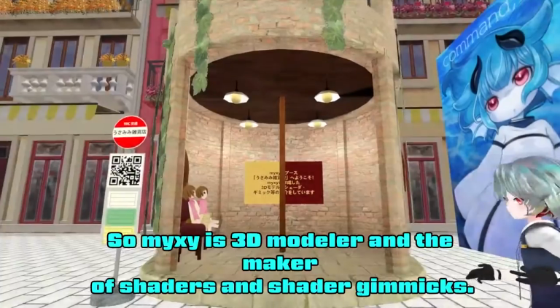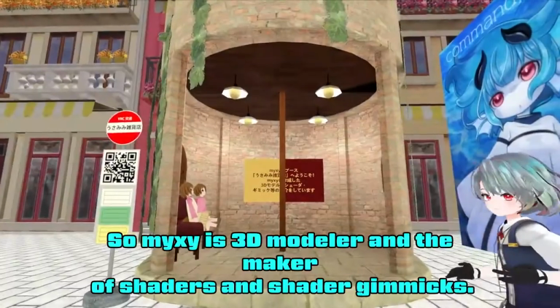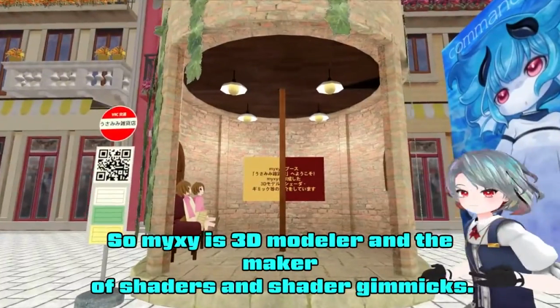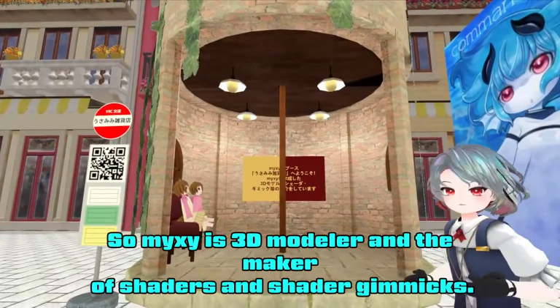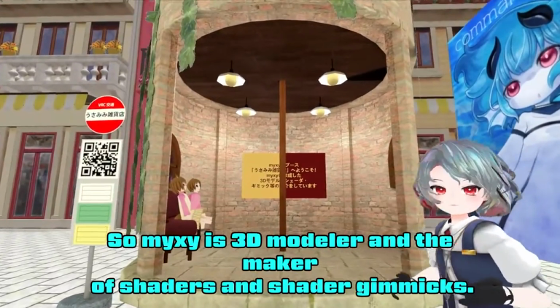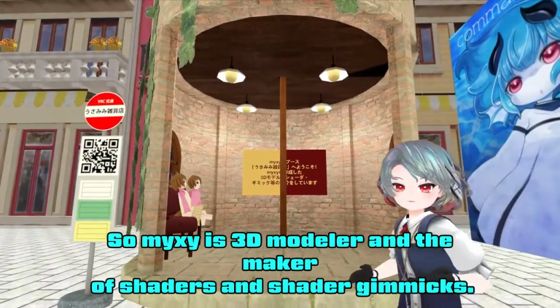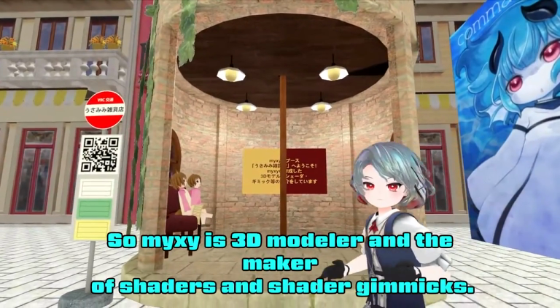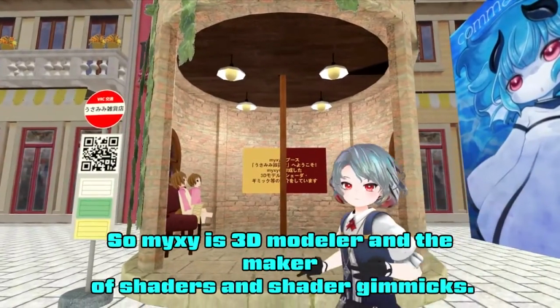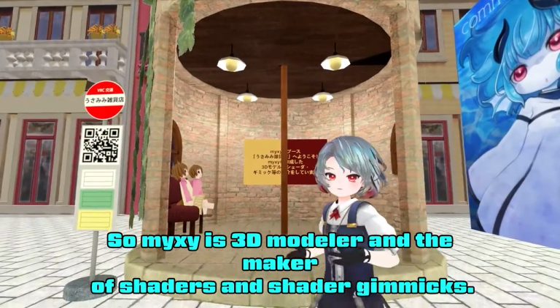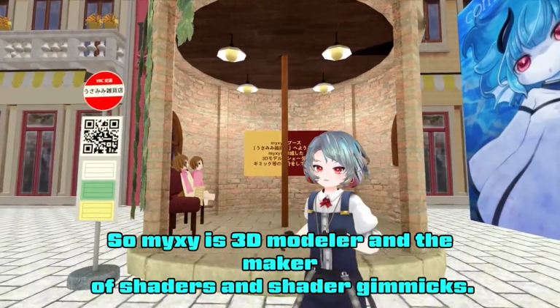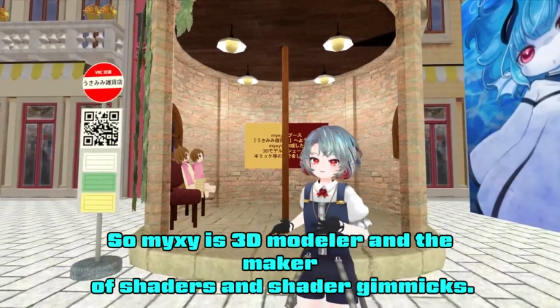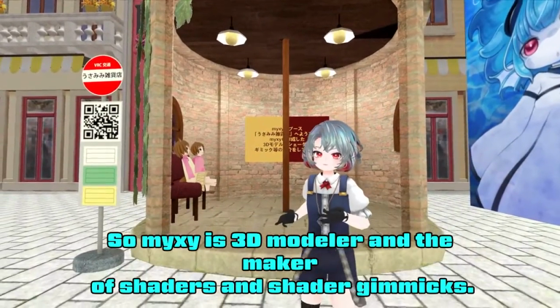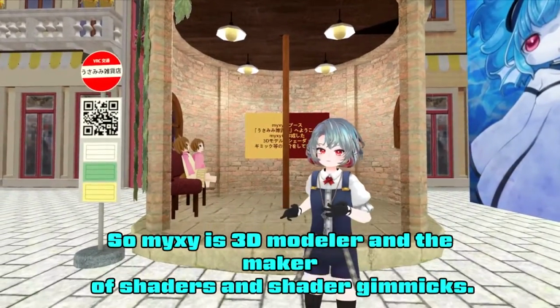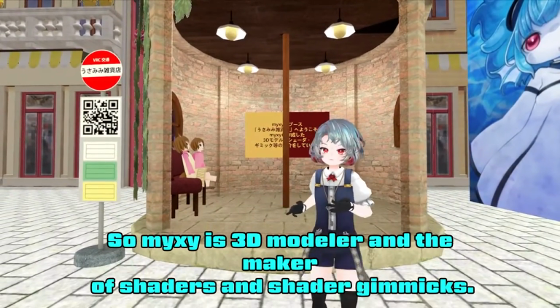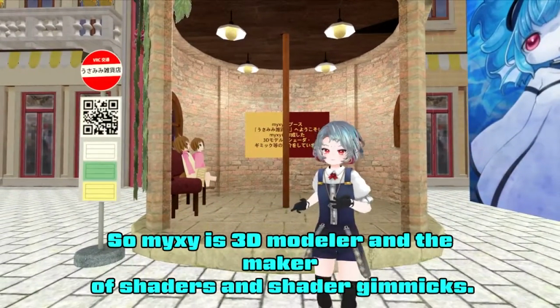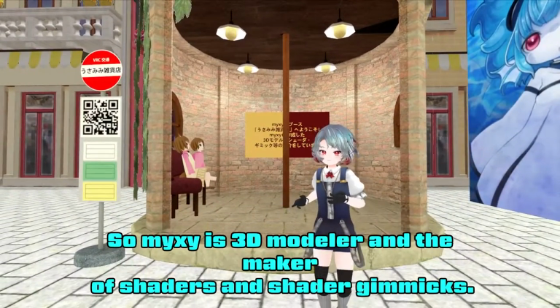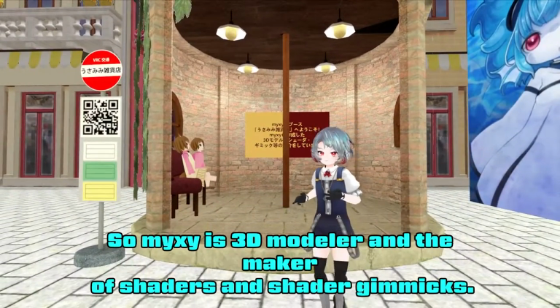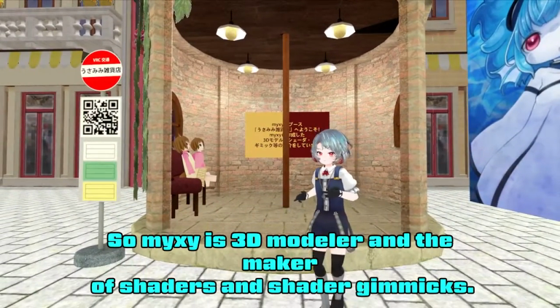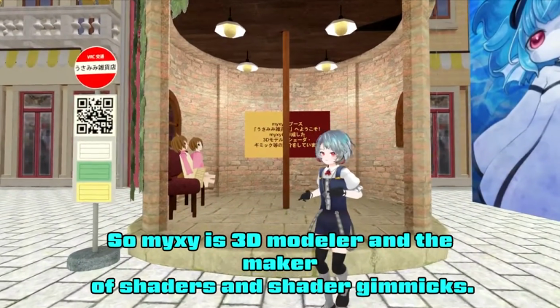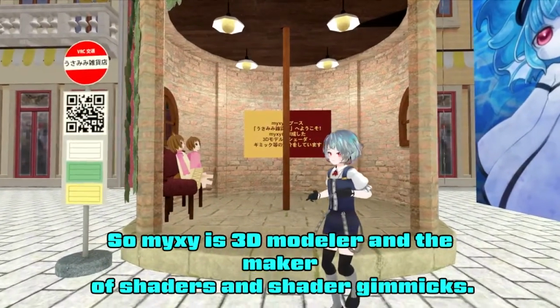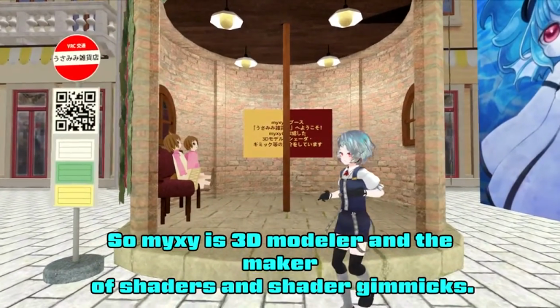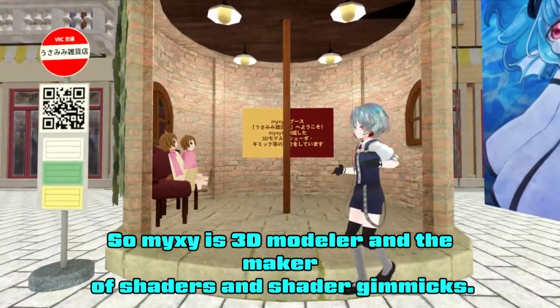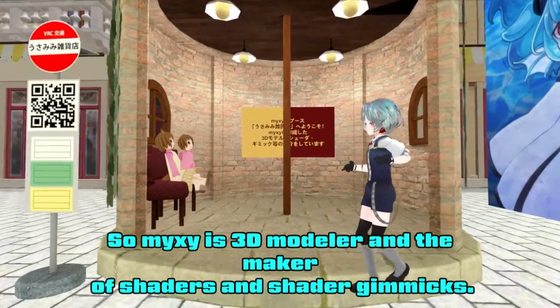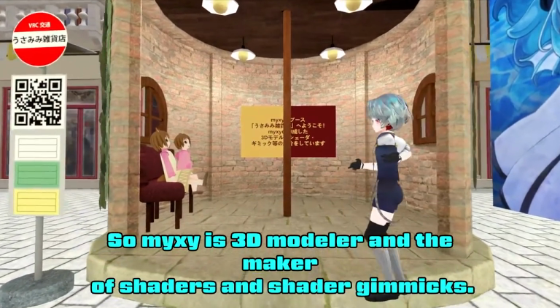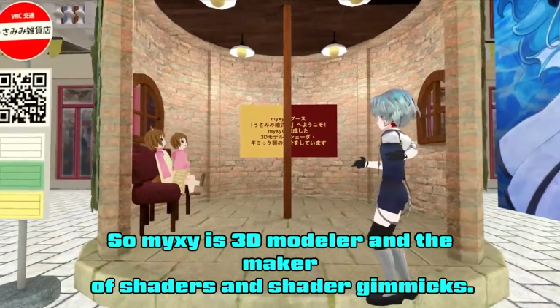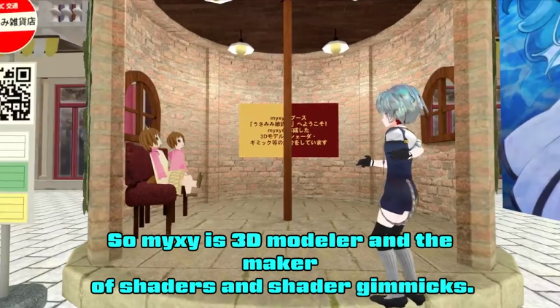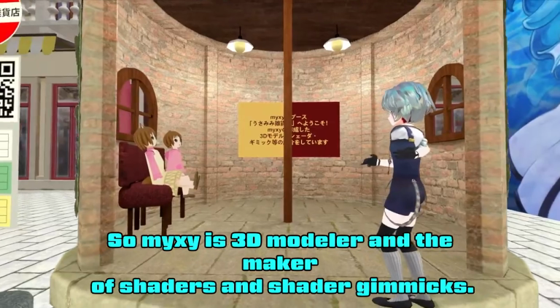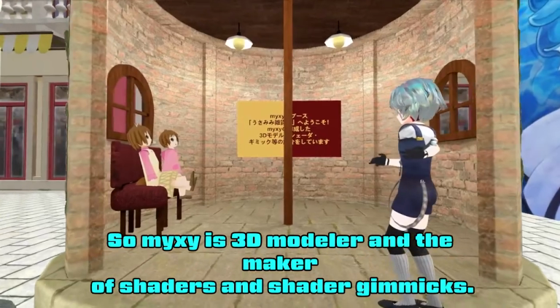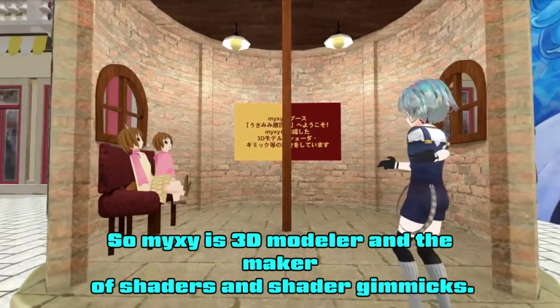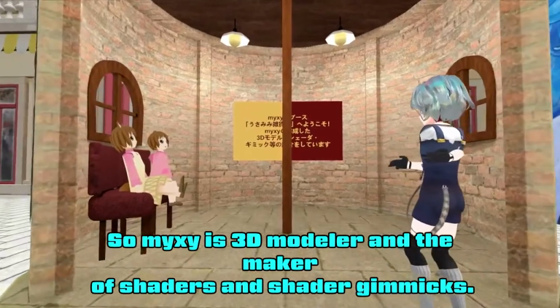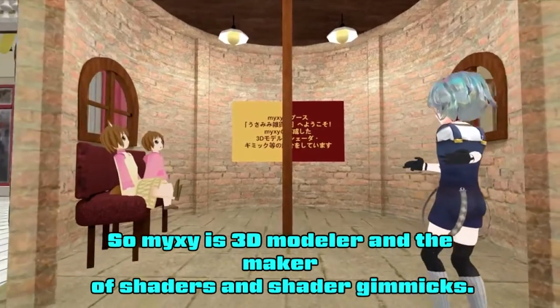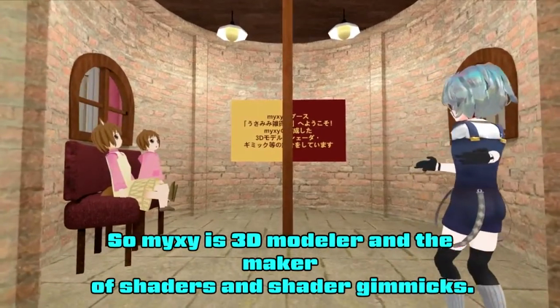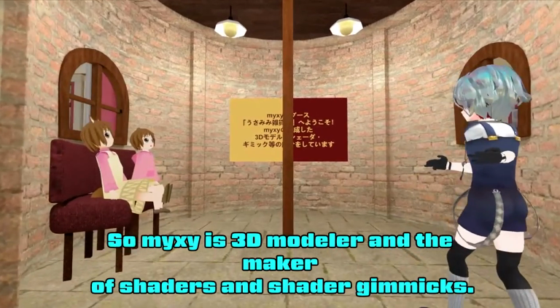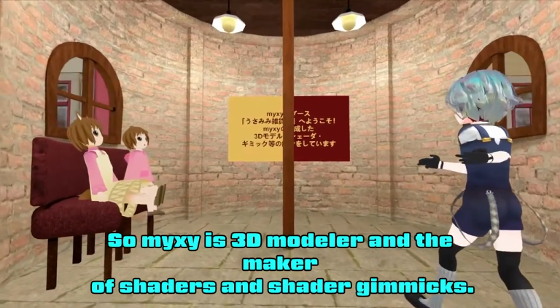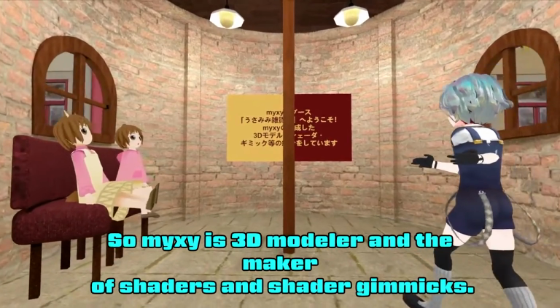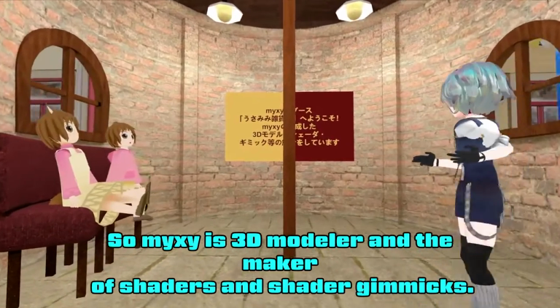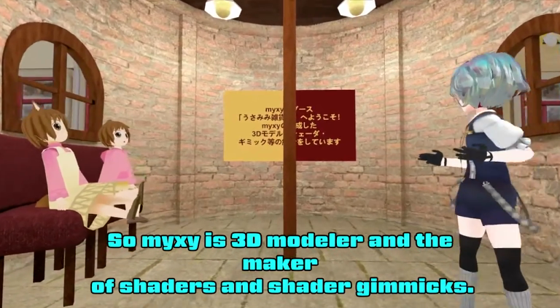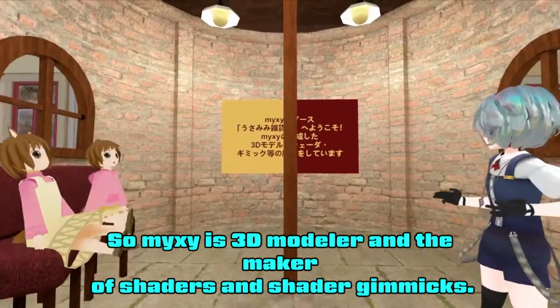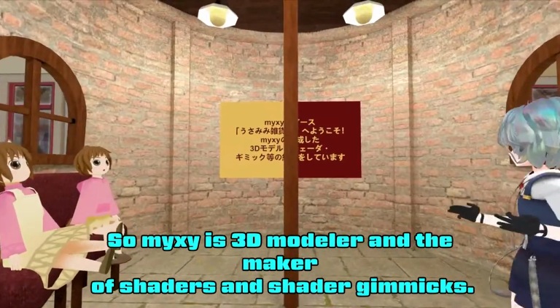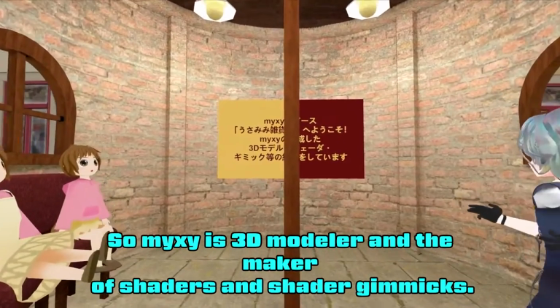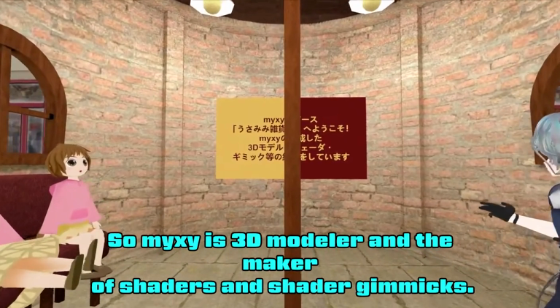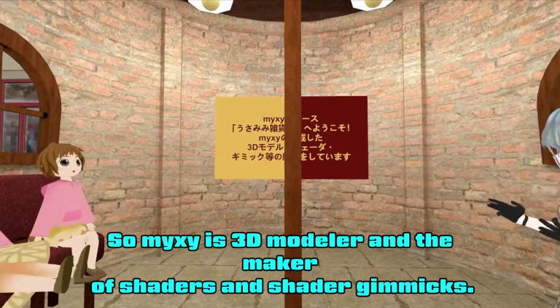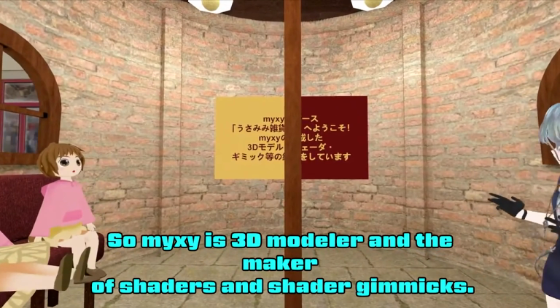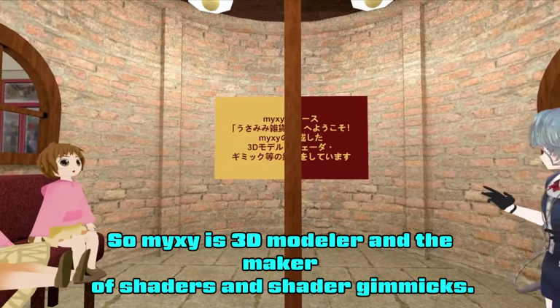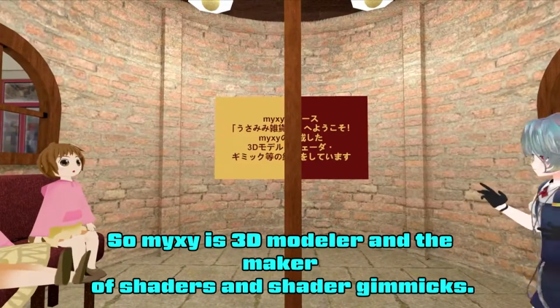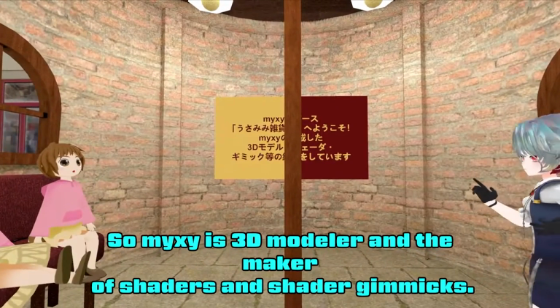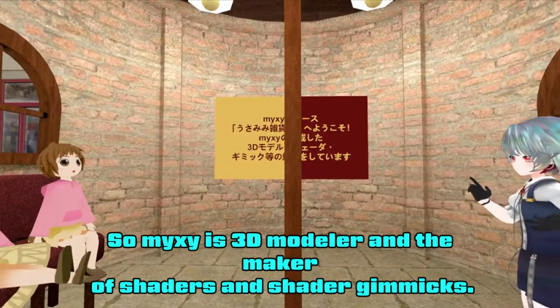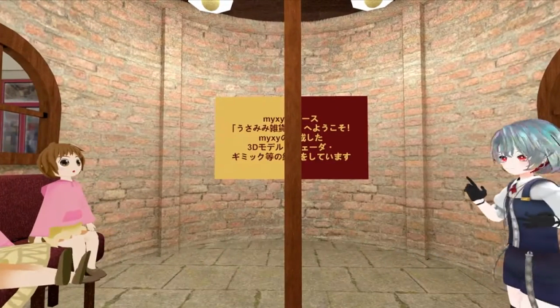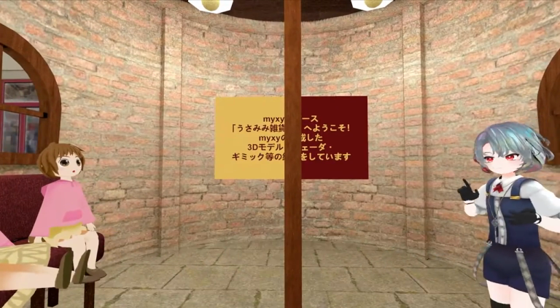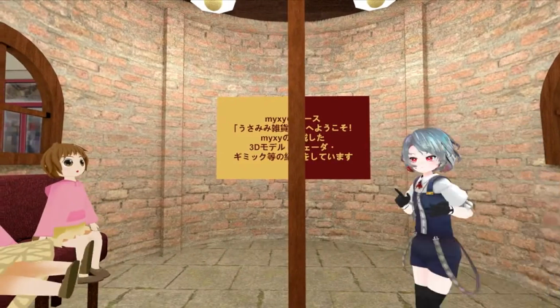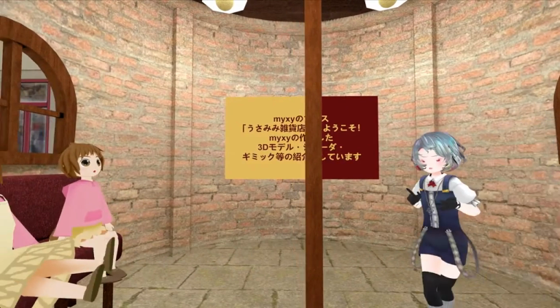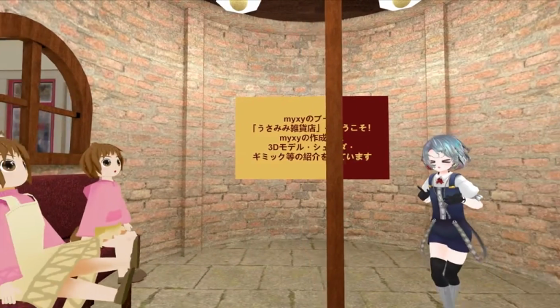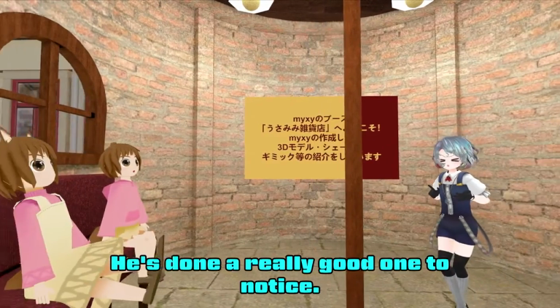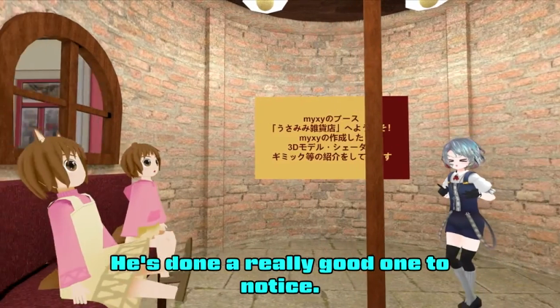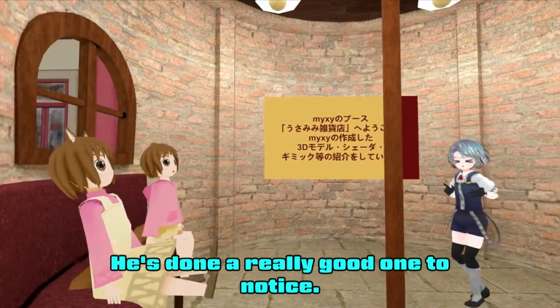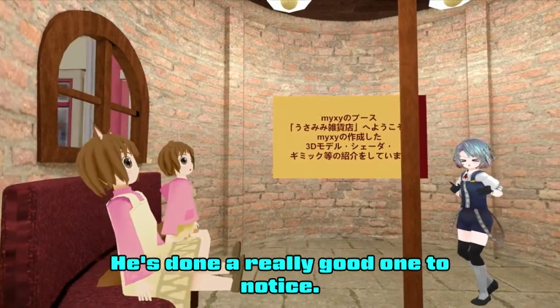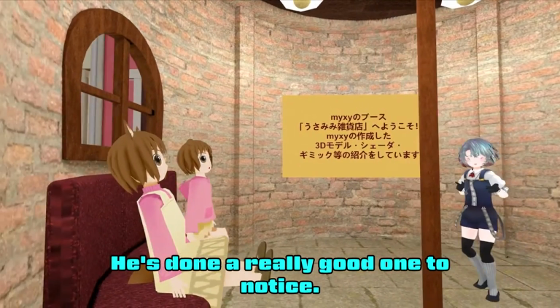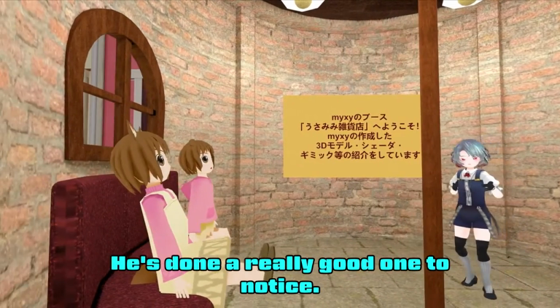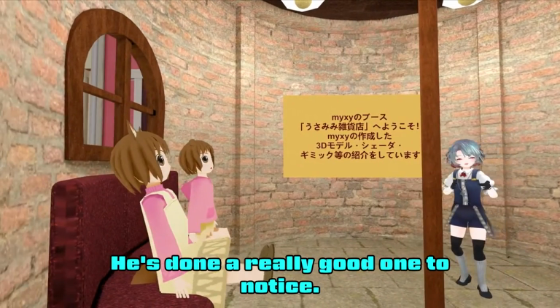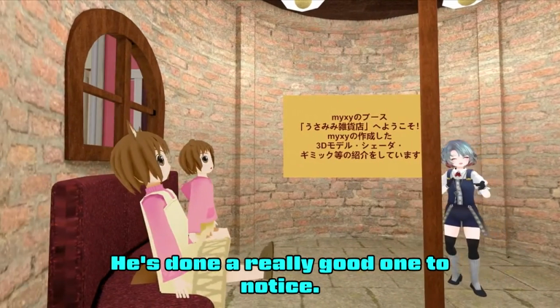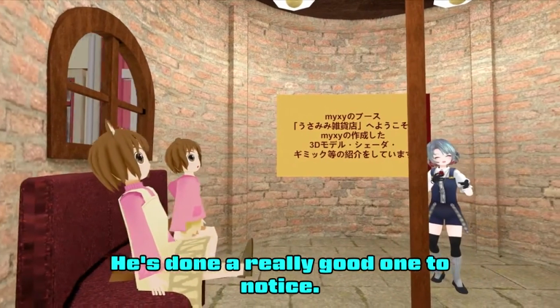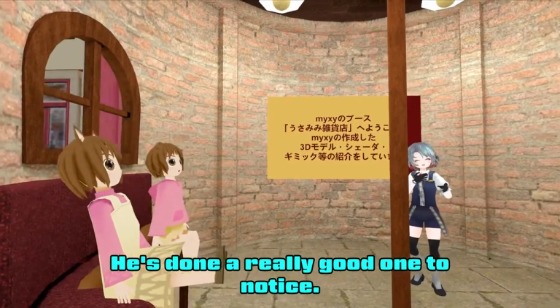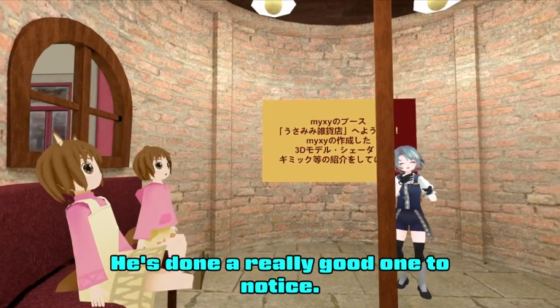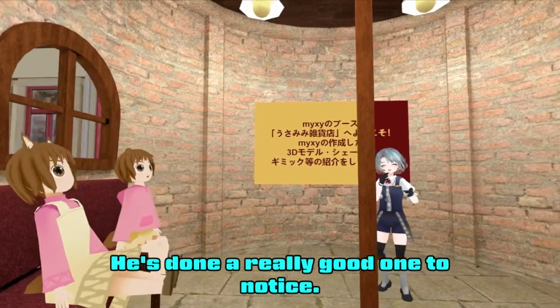Mikushi is a 3D modeler and a maker of shaders and shader gimmicks. Today he's done a really good one.